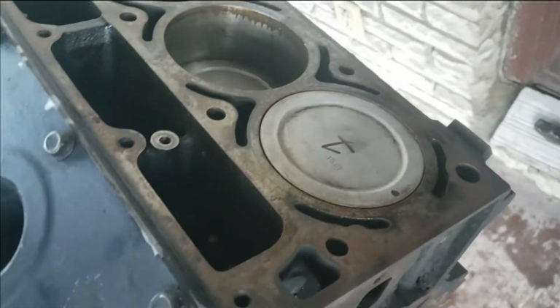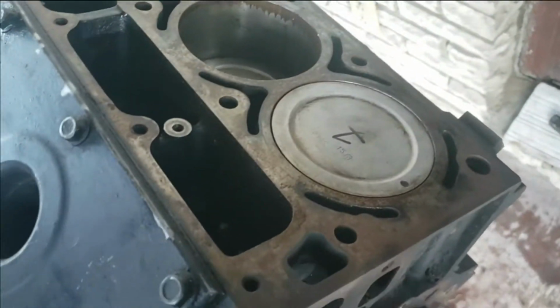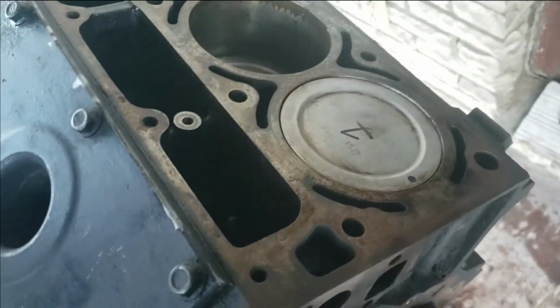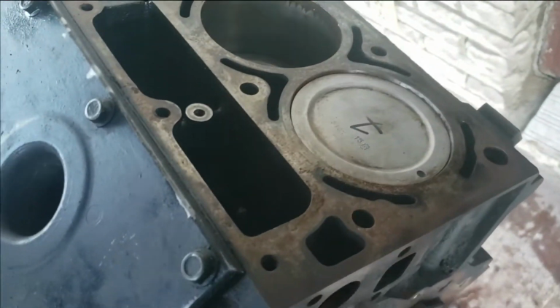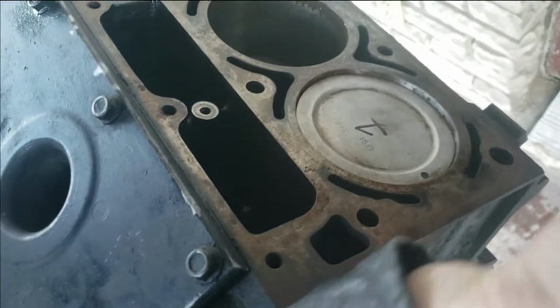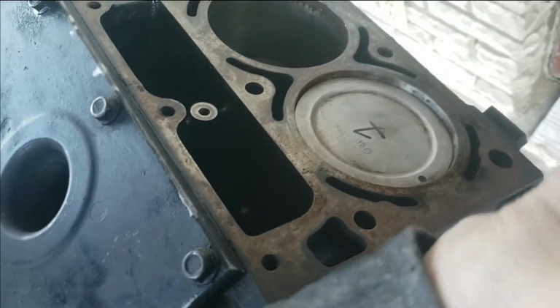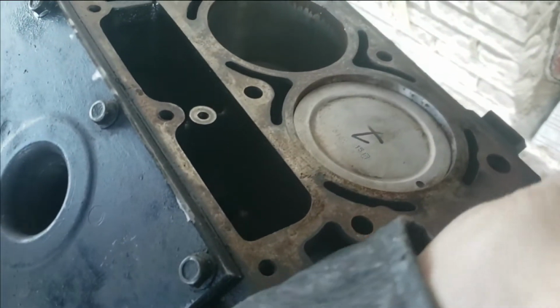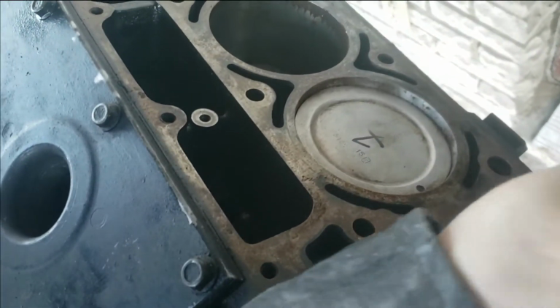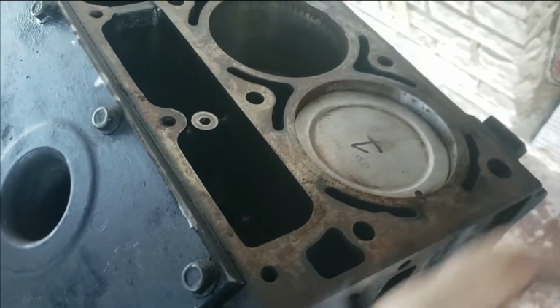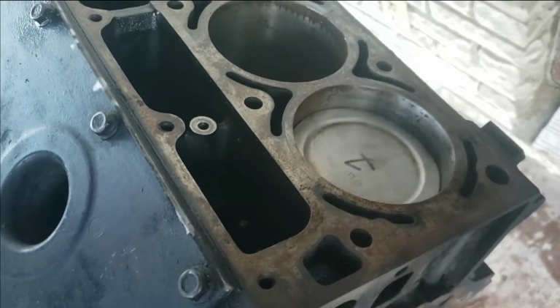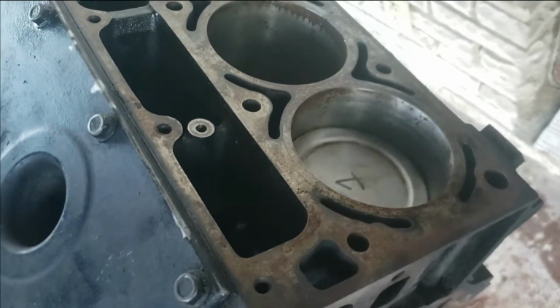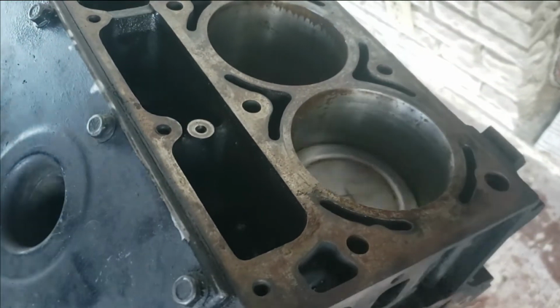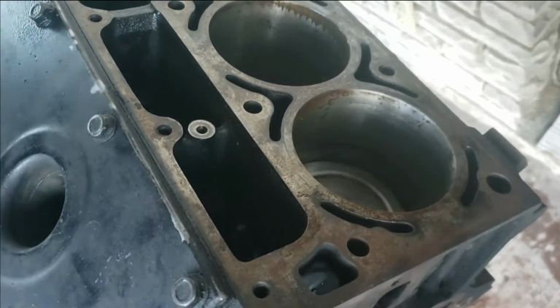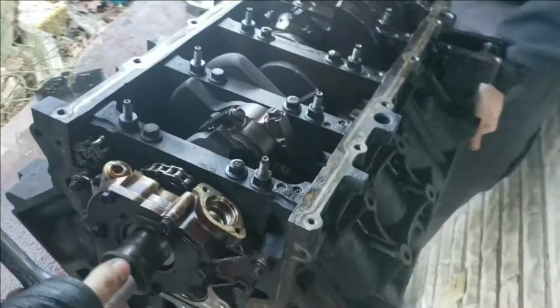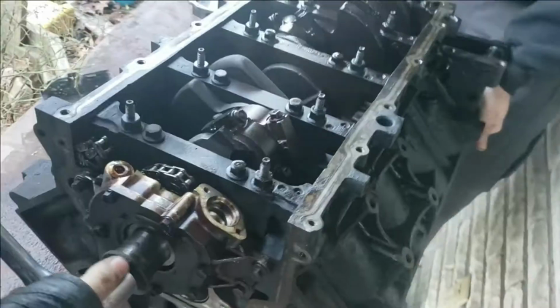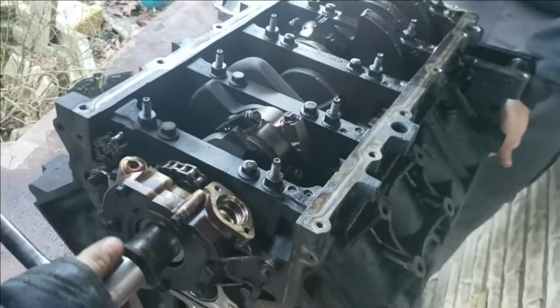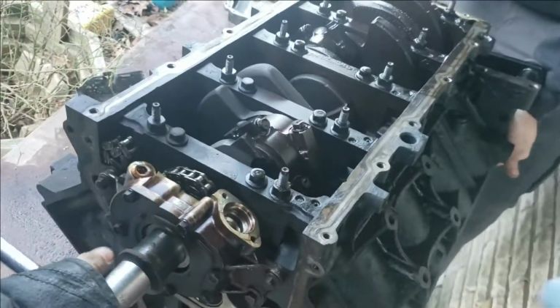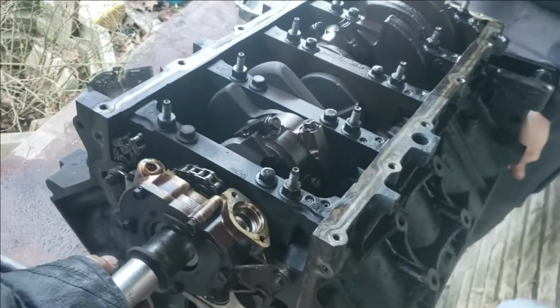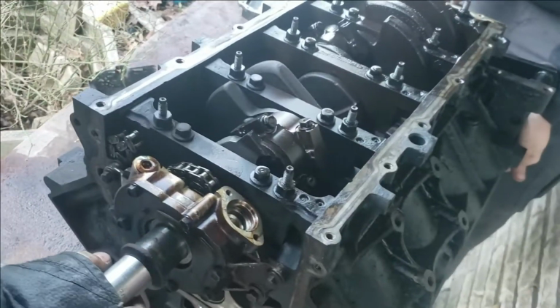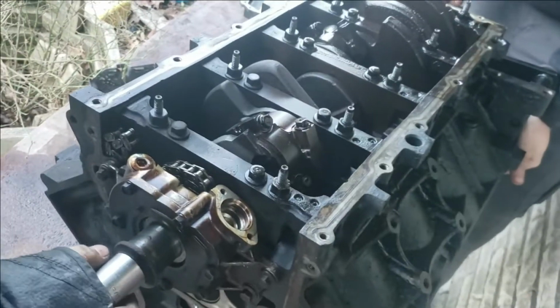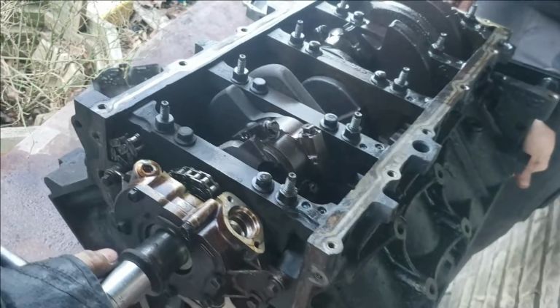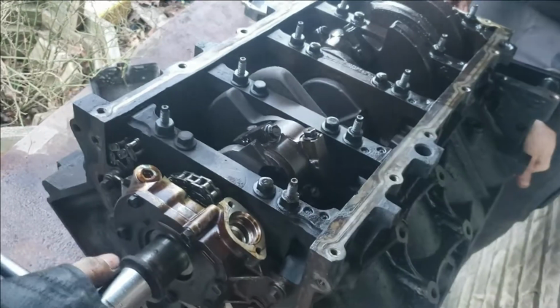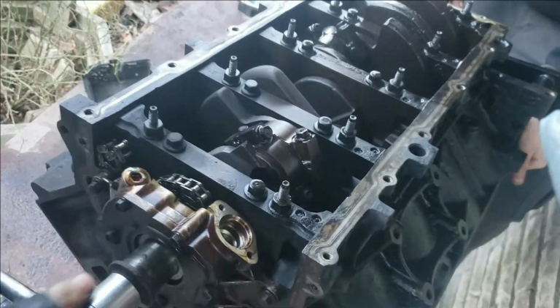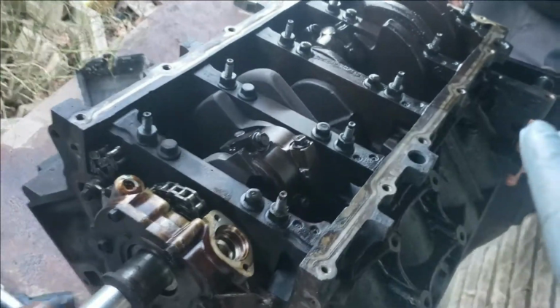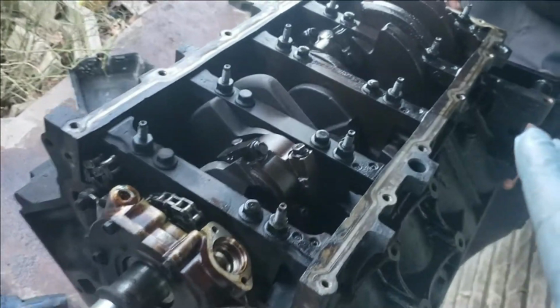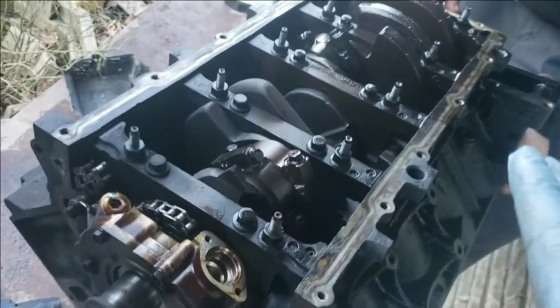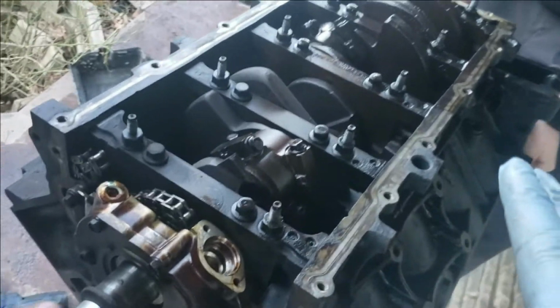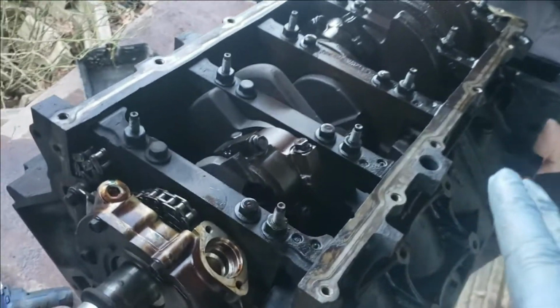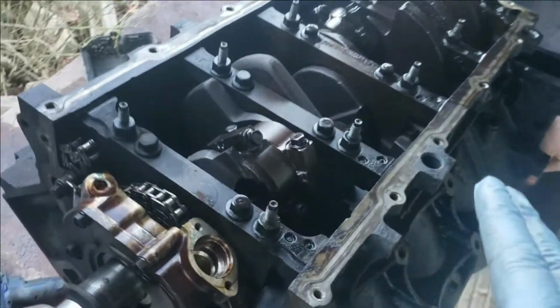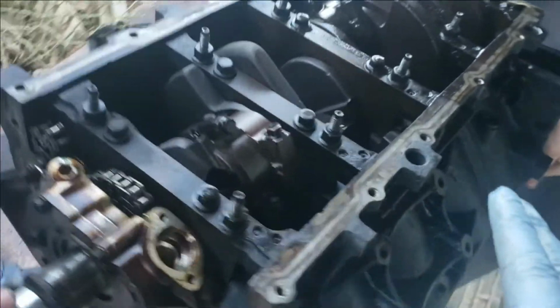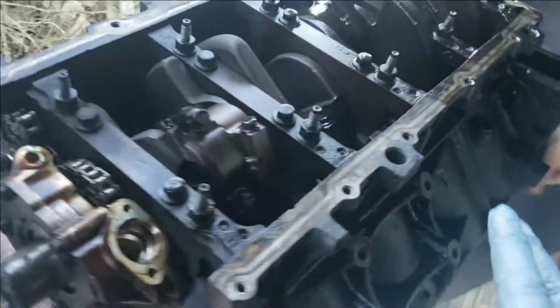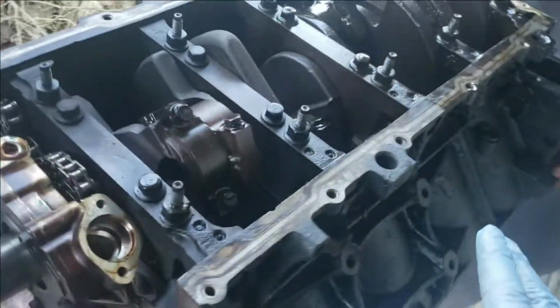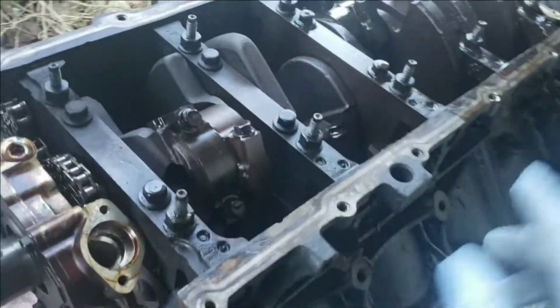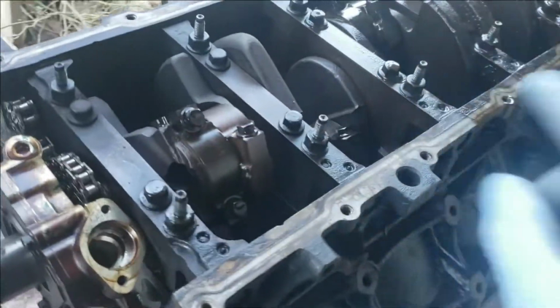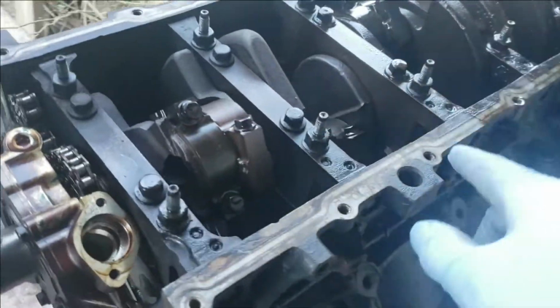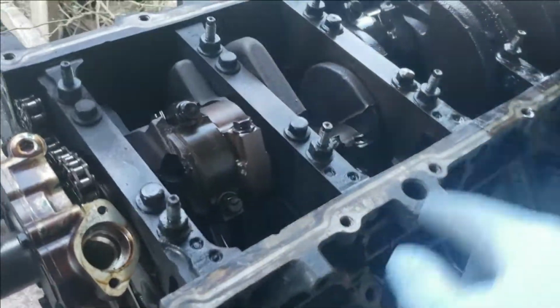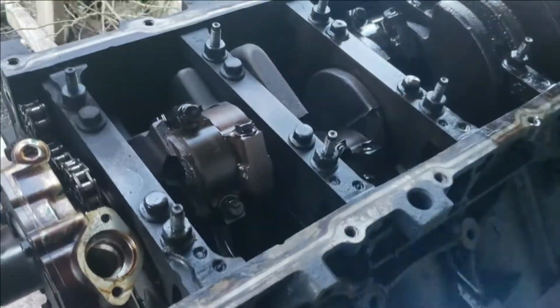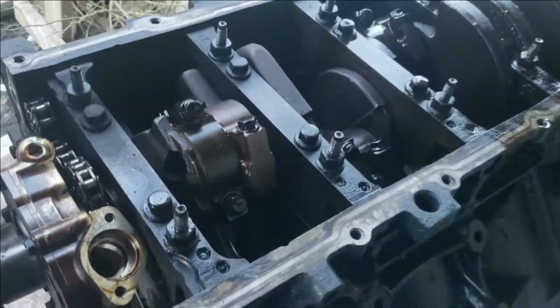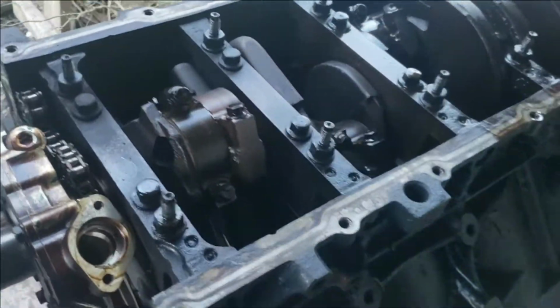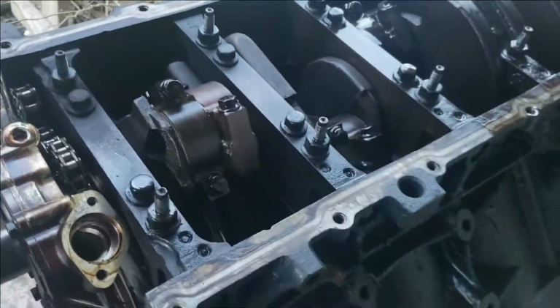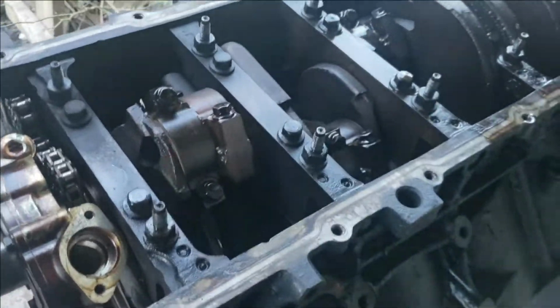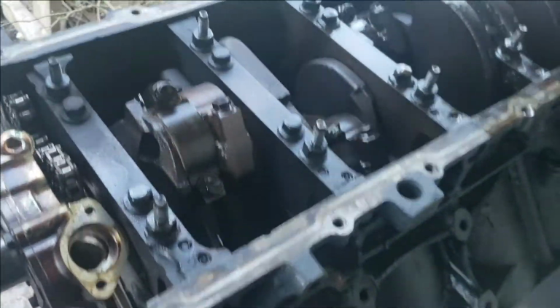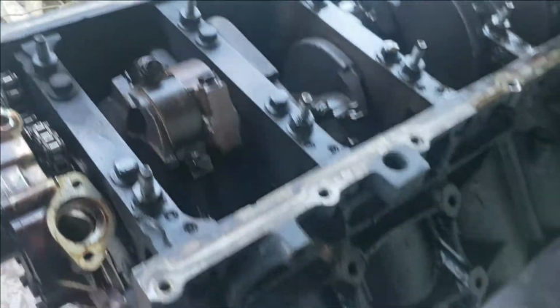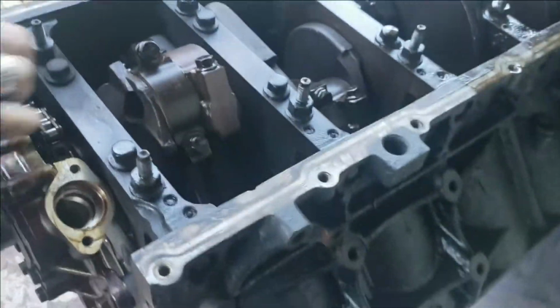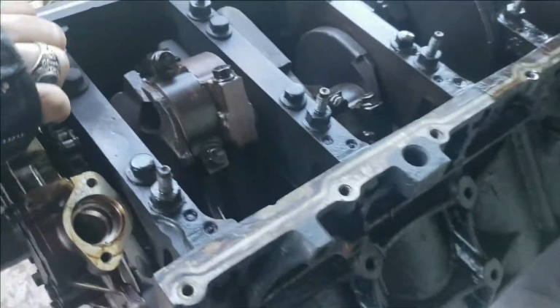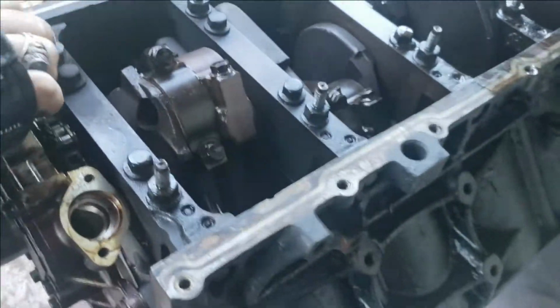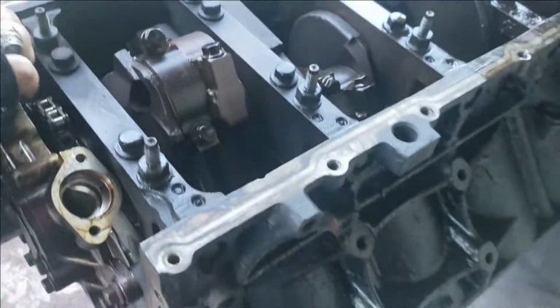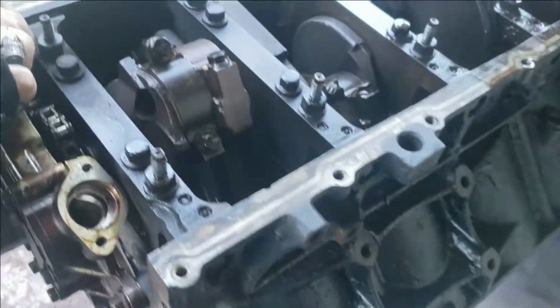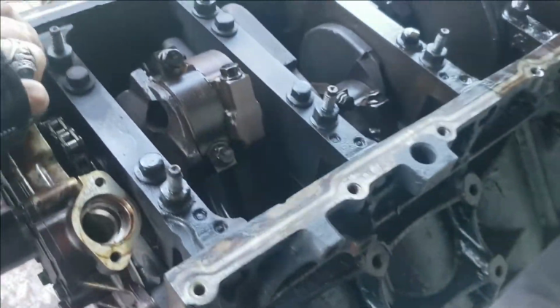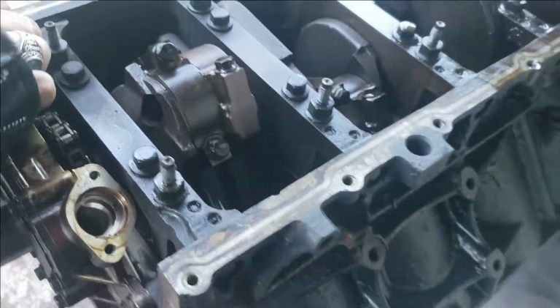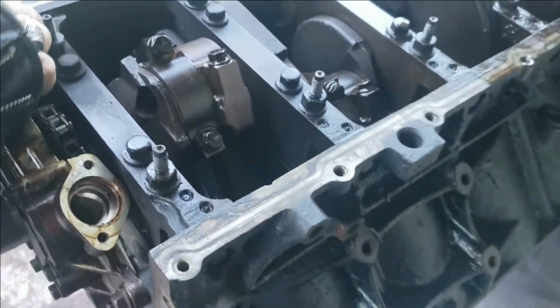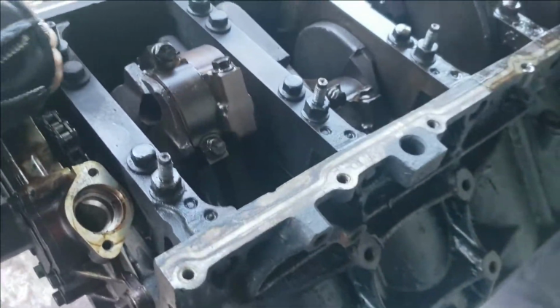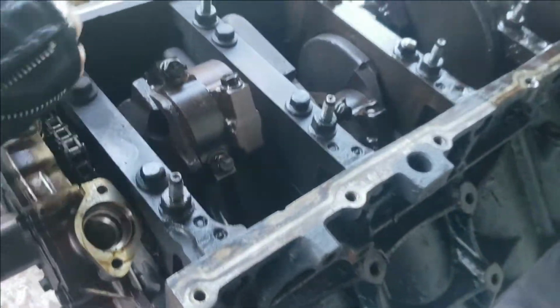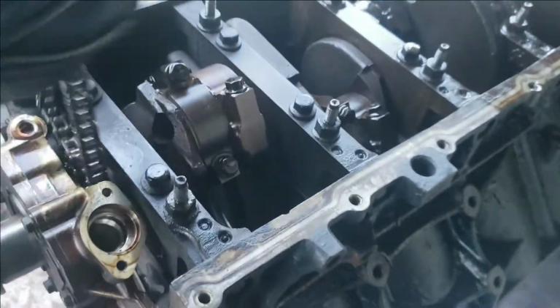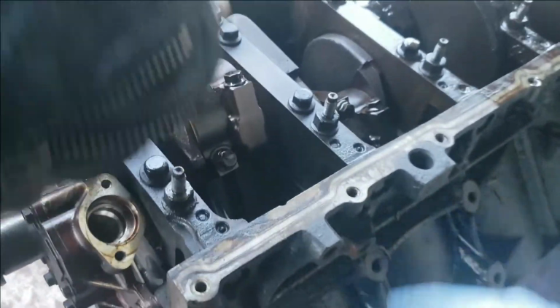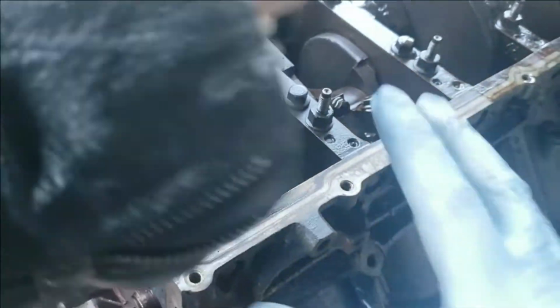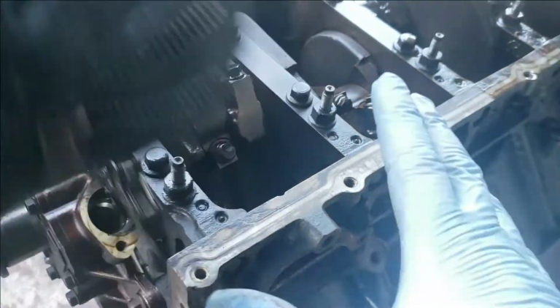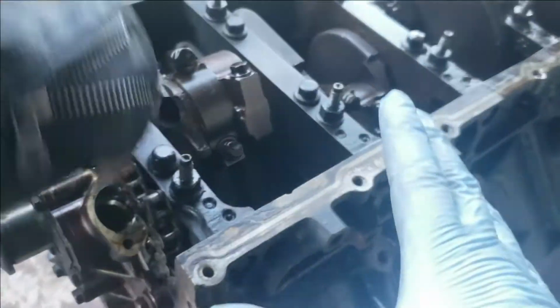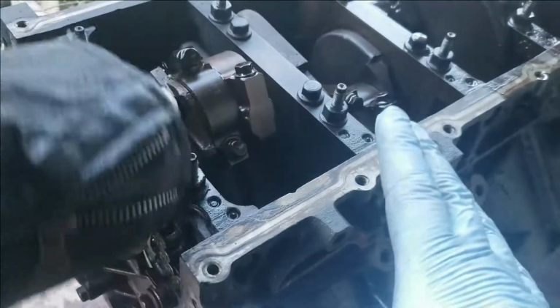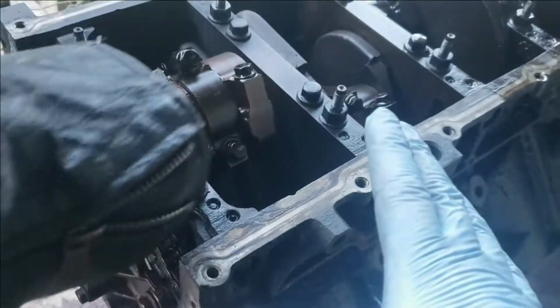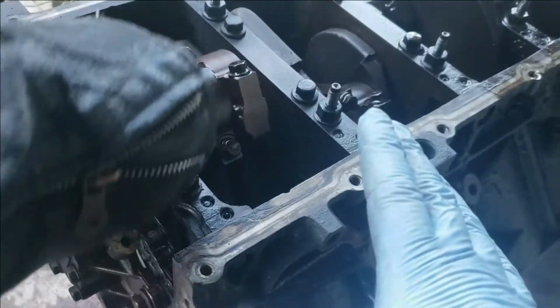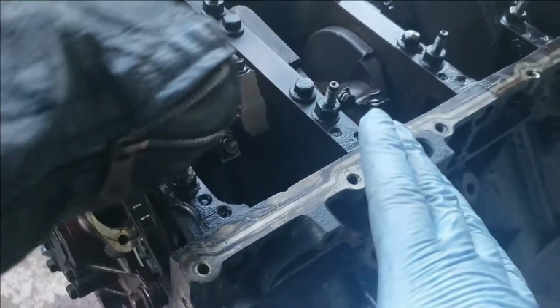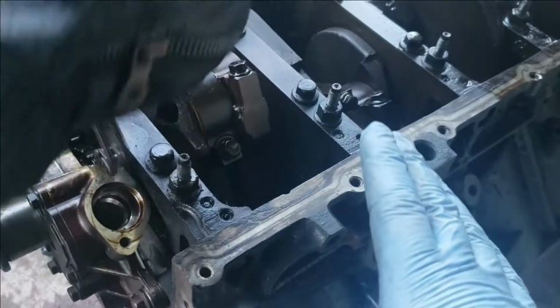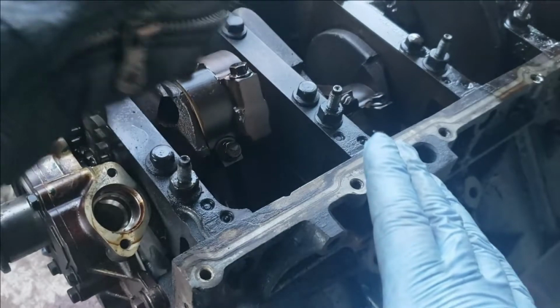Amos is turning it over some. Now we're turning the engine back over so we can get to our main caps on the rods. And we're going to keep up with everything.